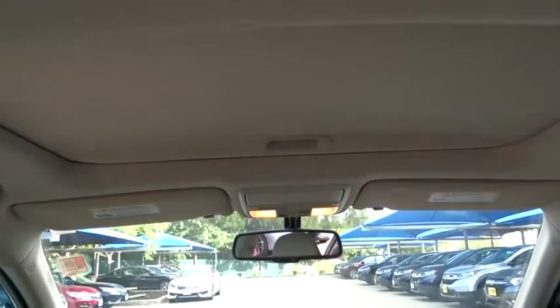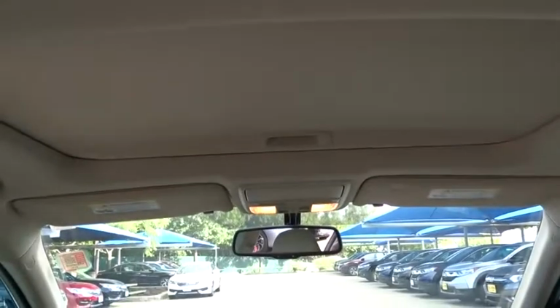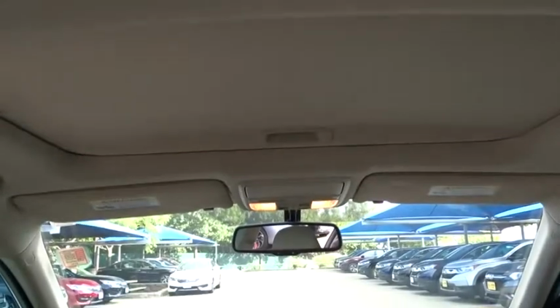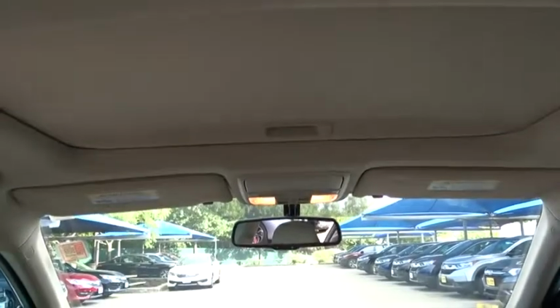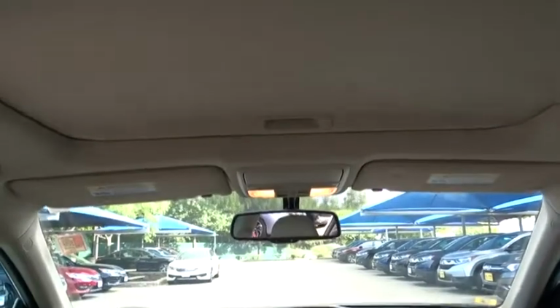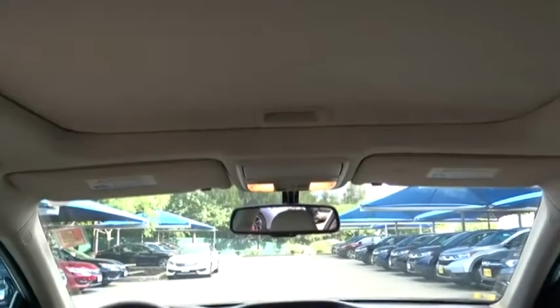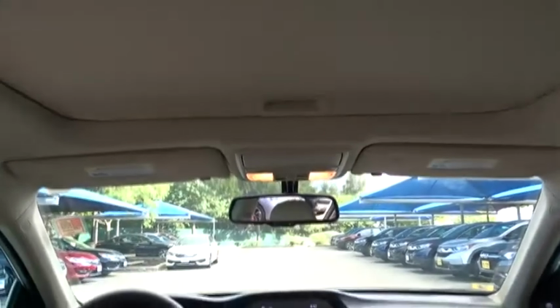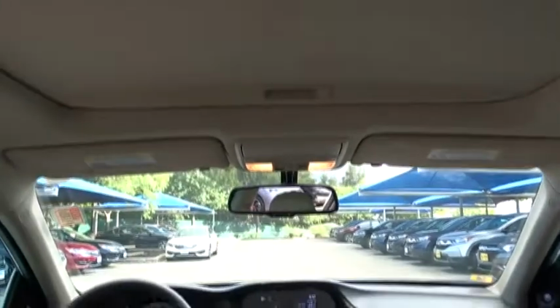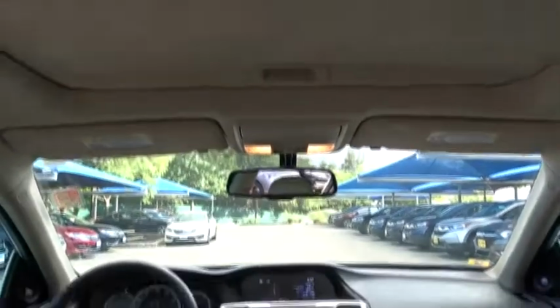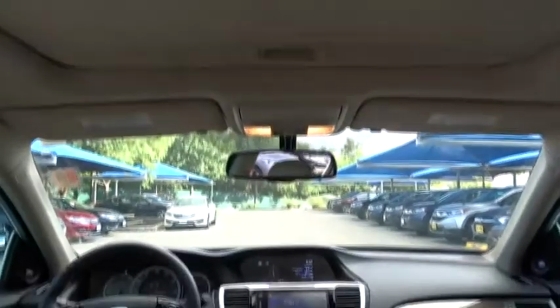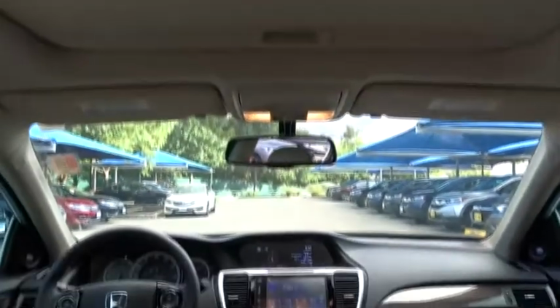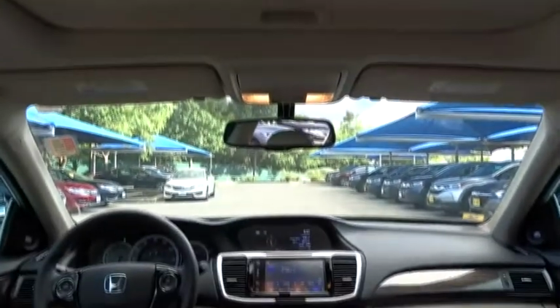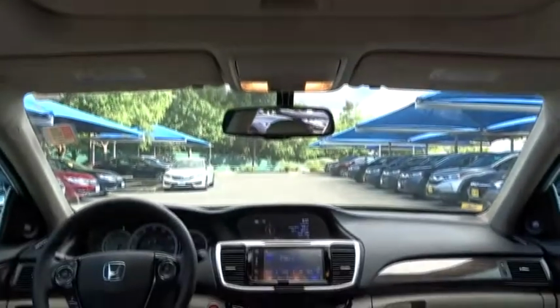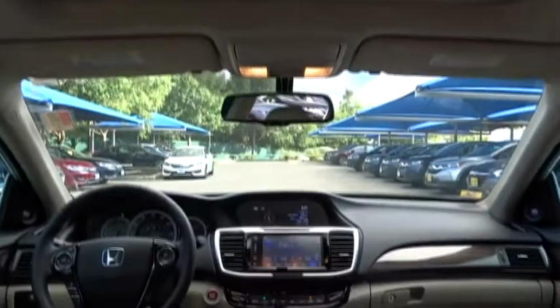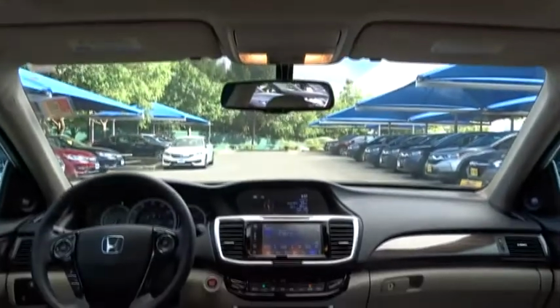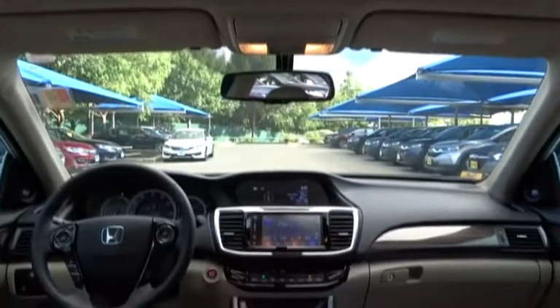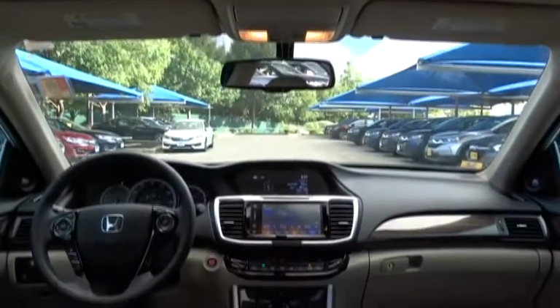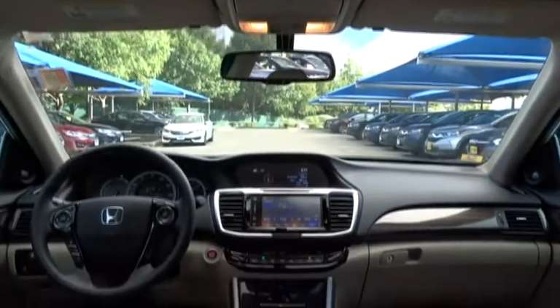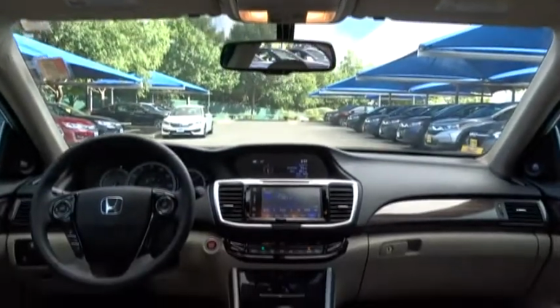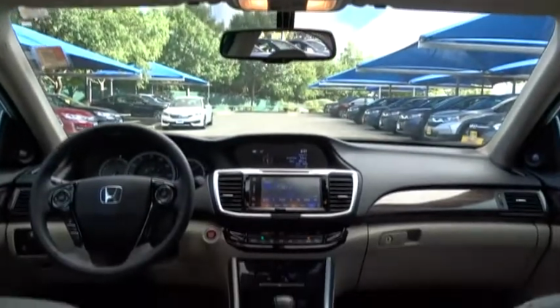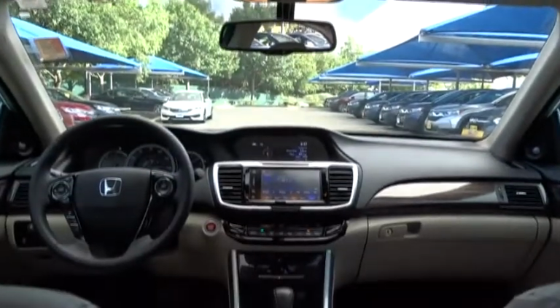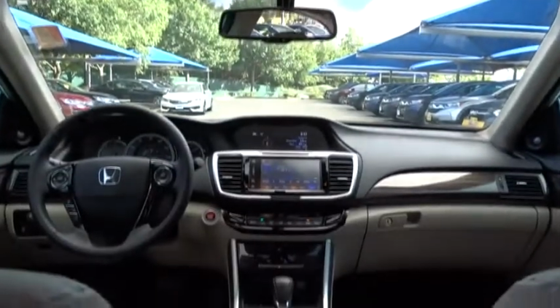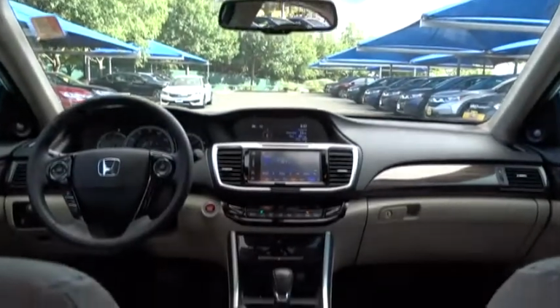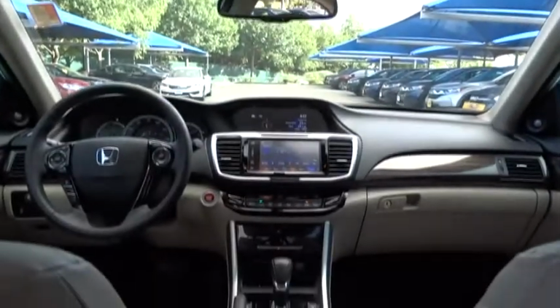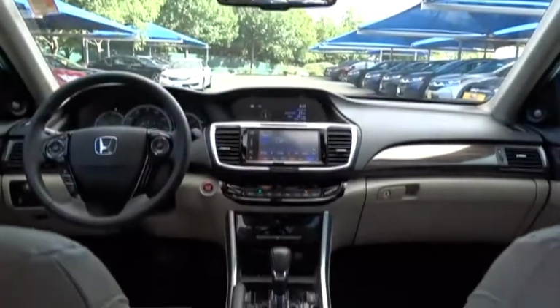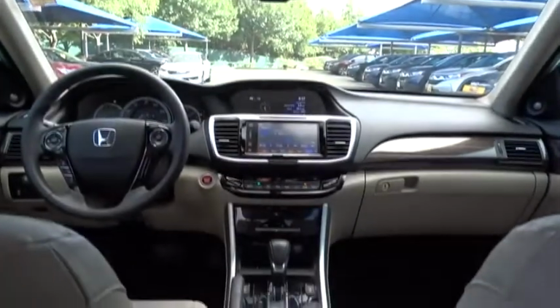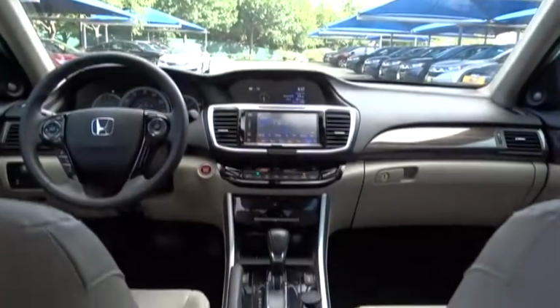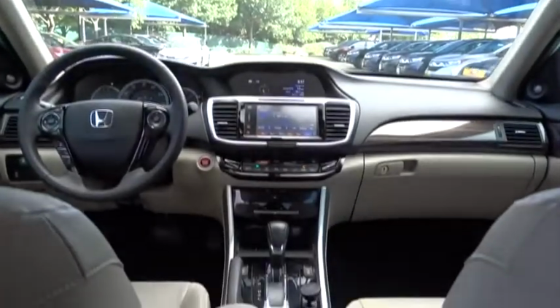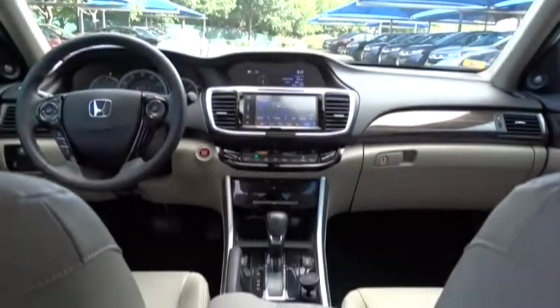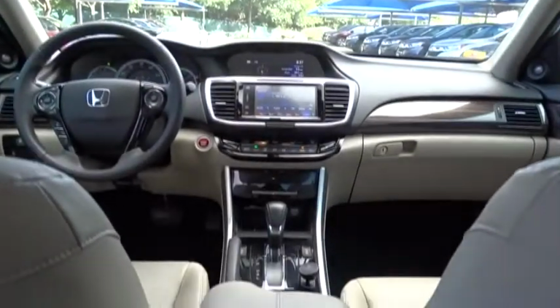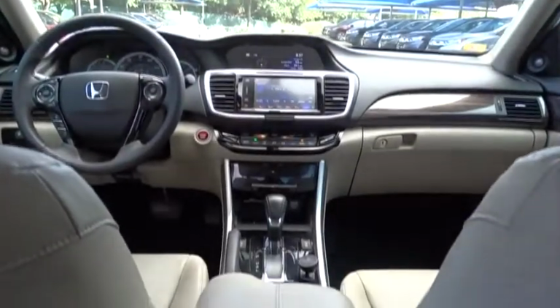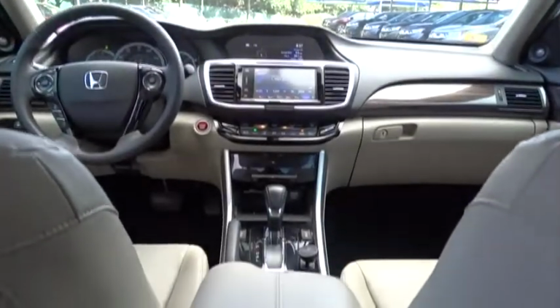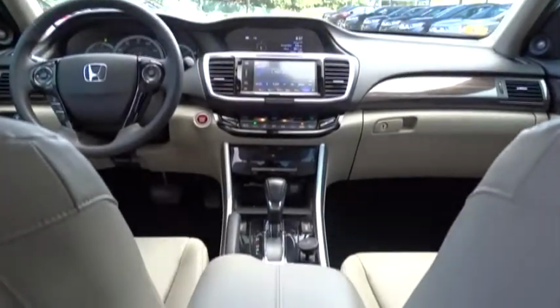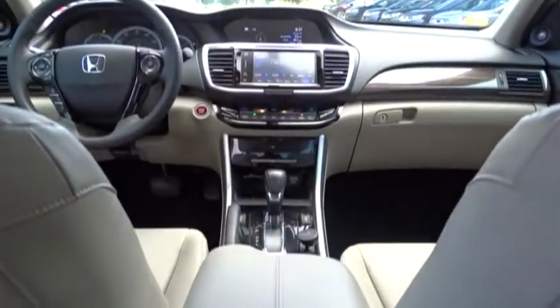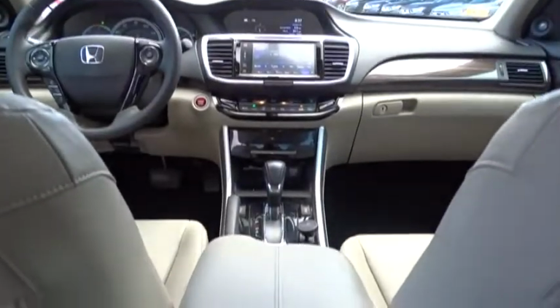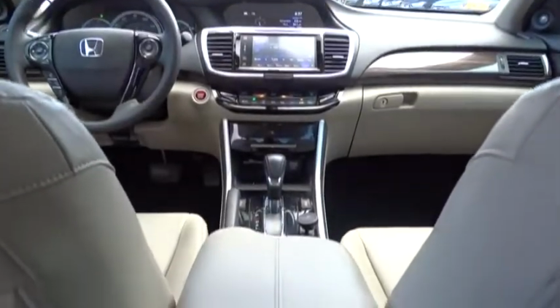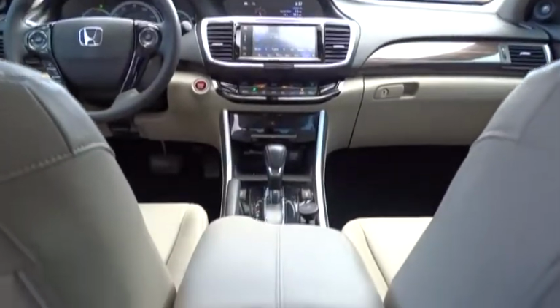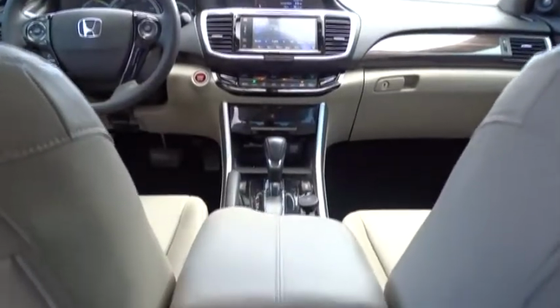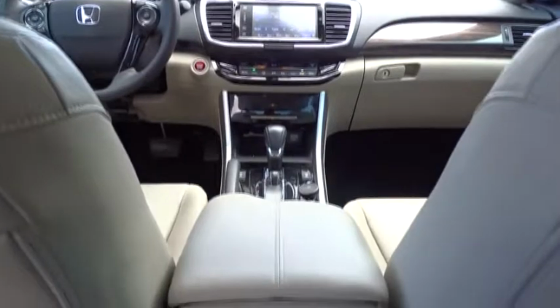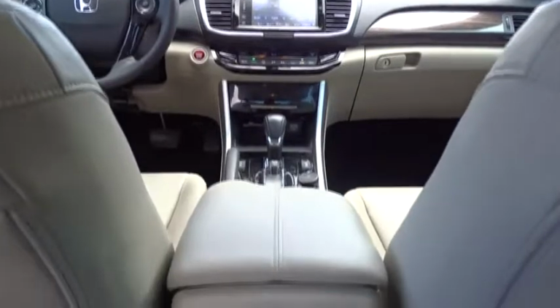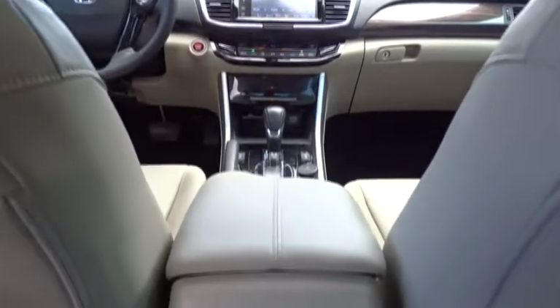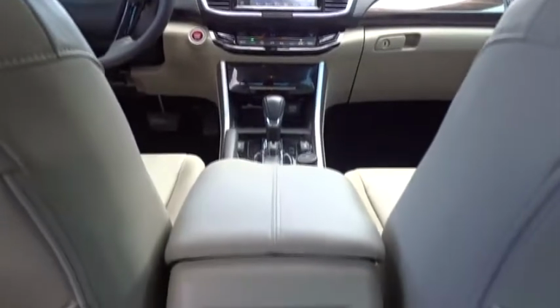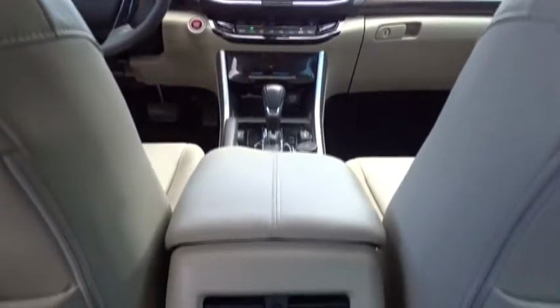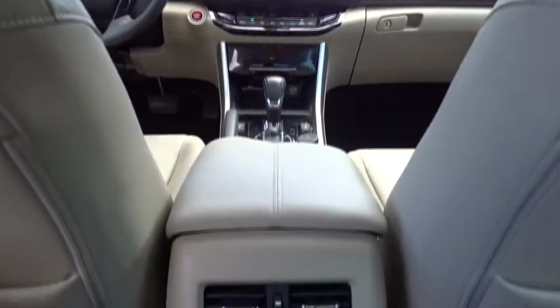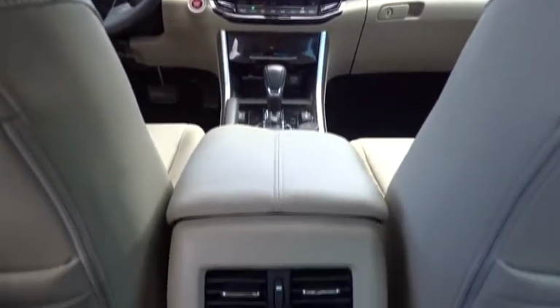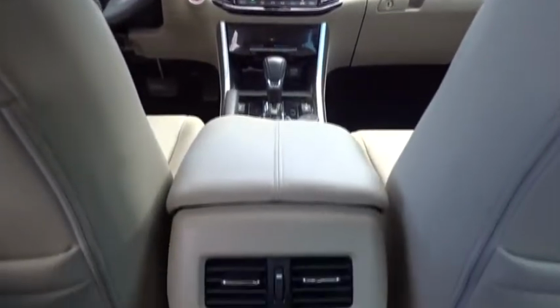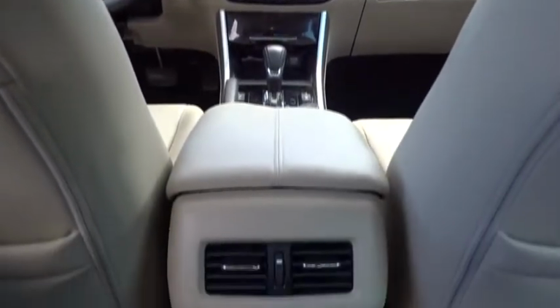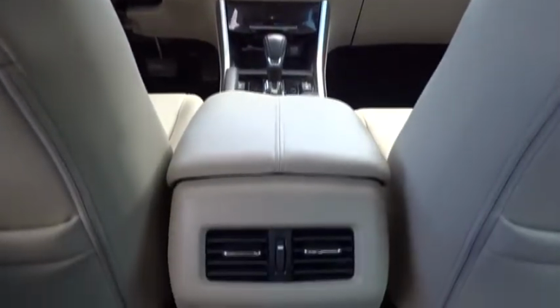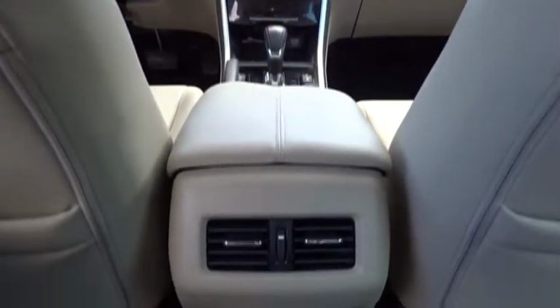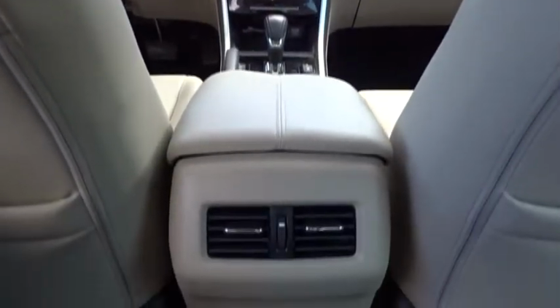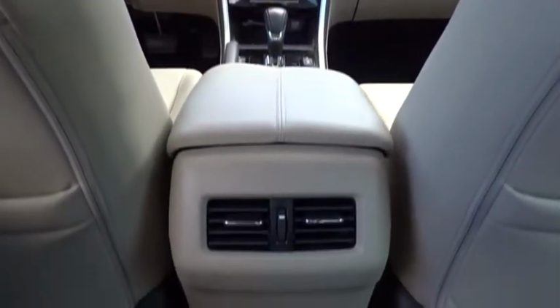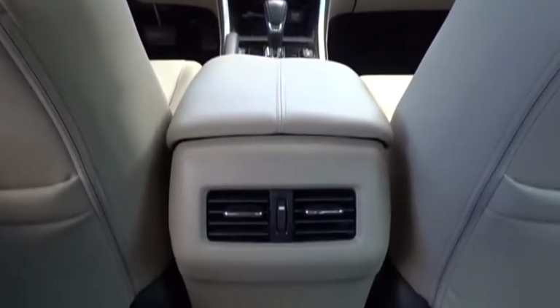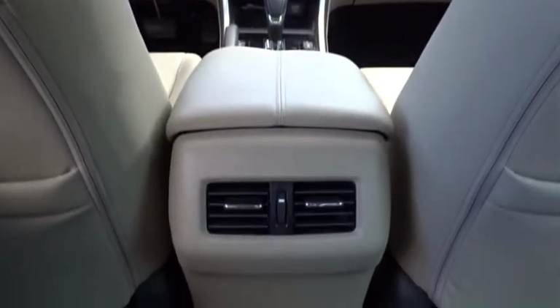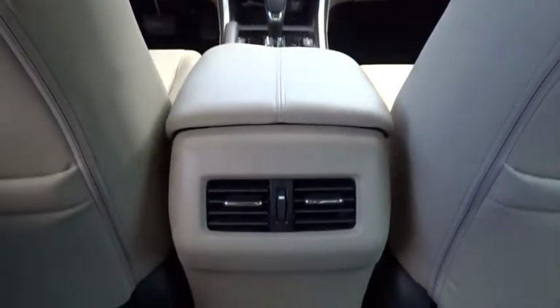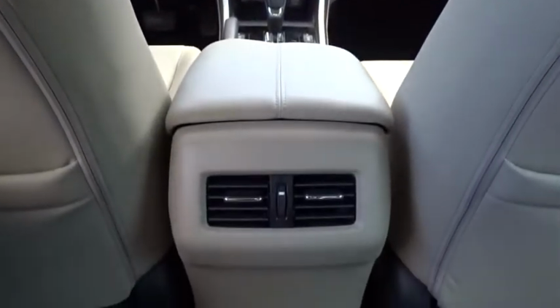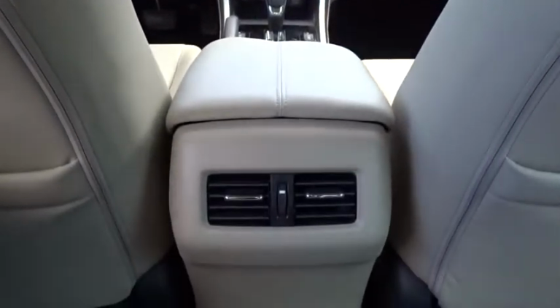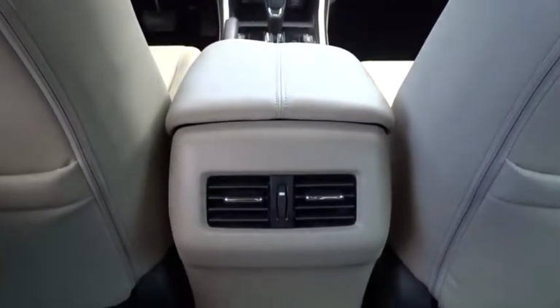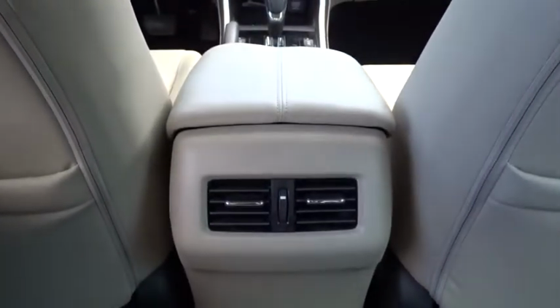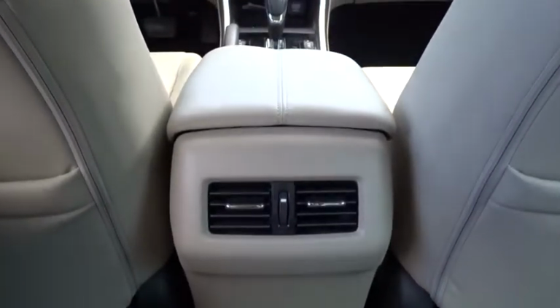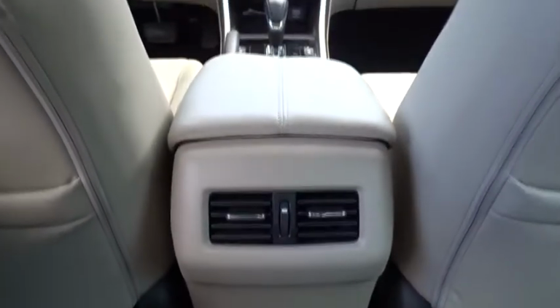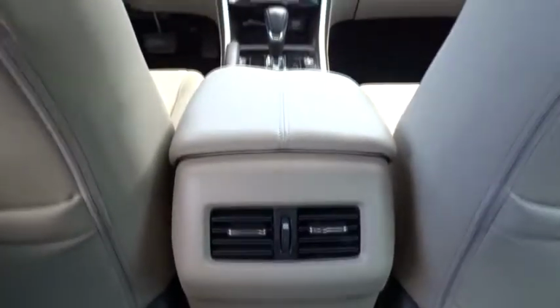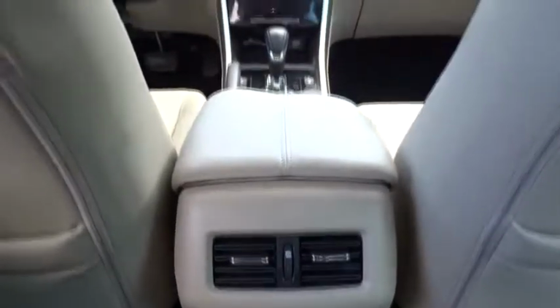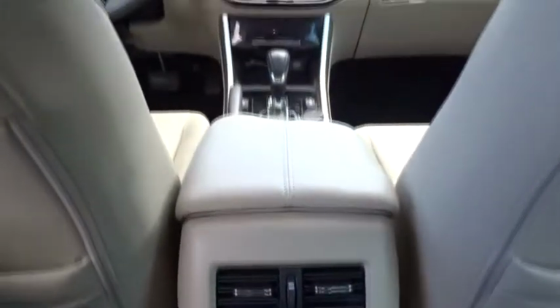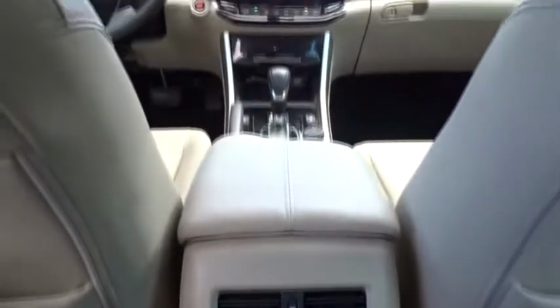Keyless start, aluminum wheels, cruise control, auto-dimming rear-view mirror, four-wheel disc brakes, universal garage door opener.